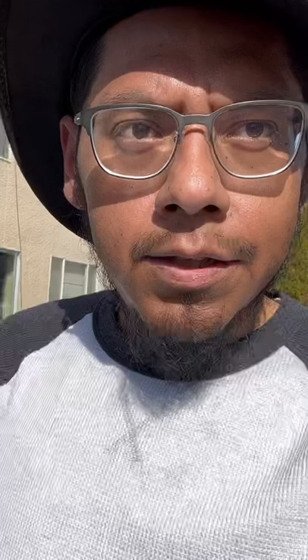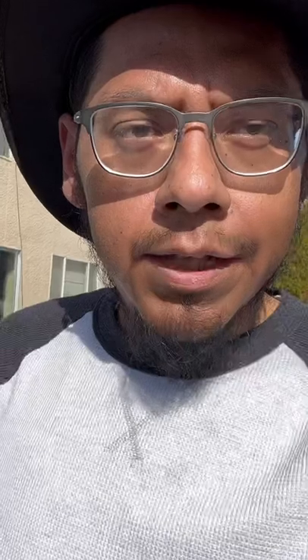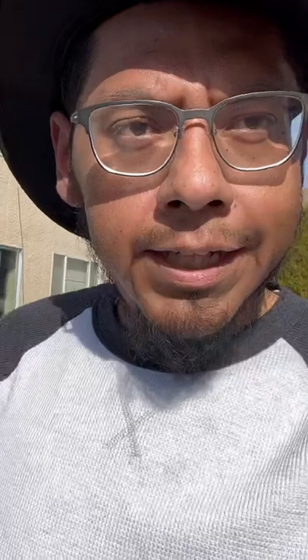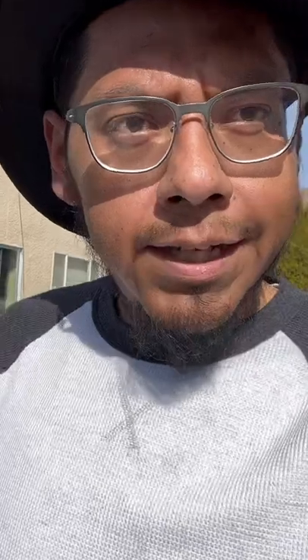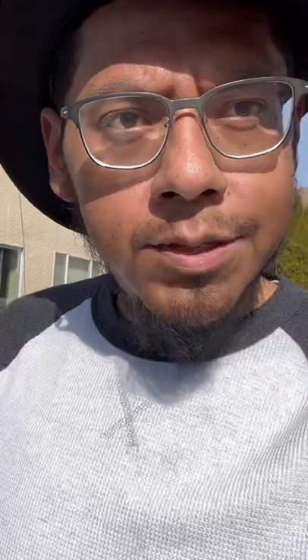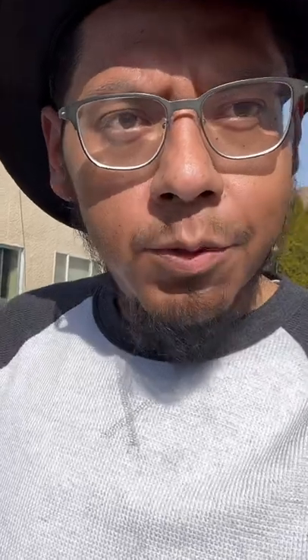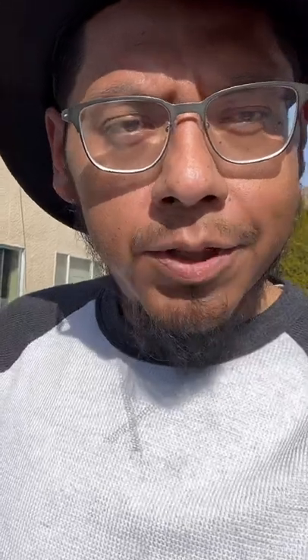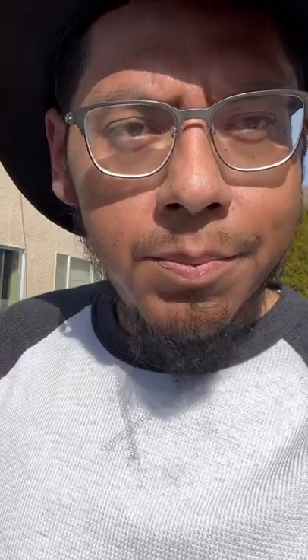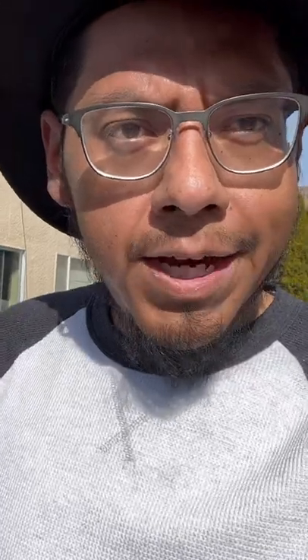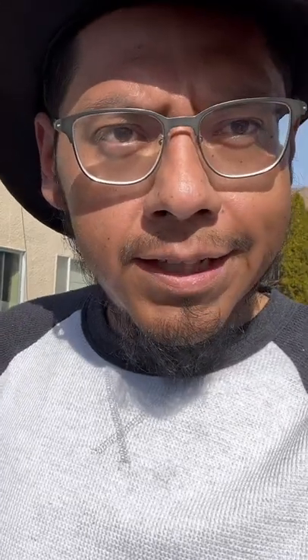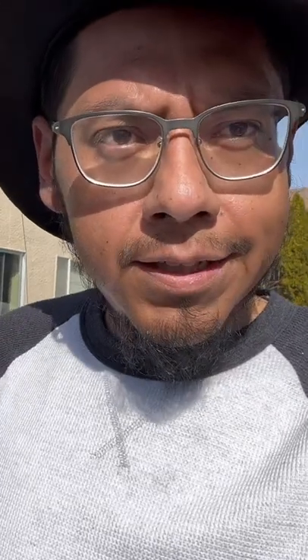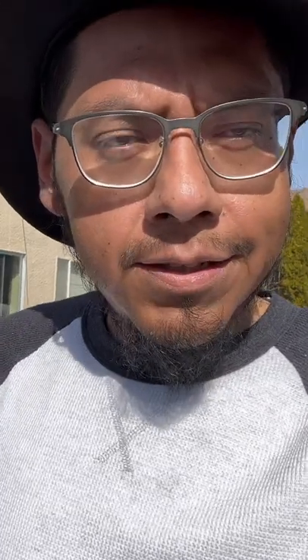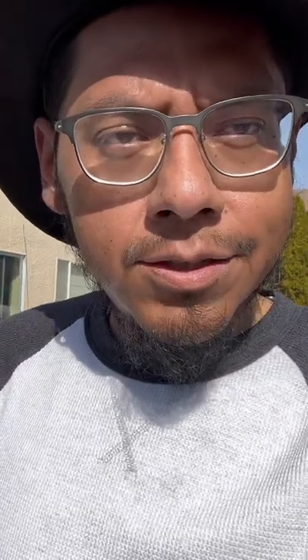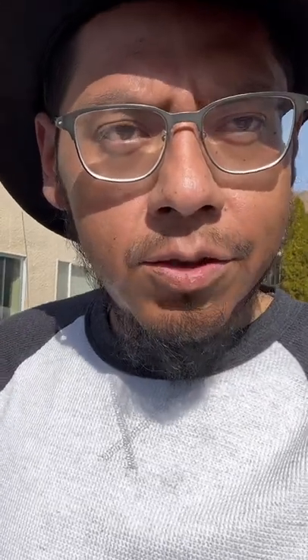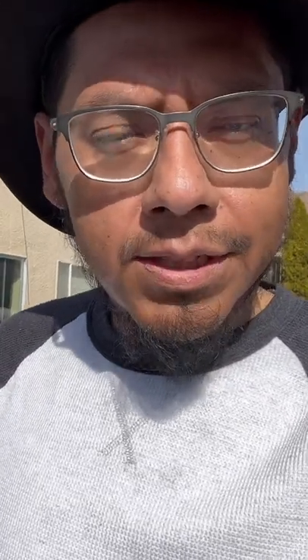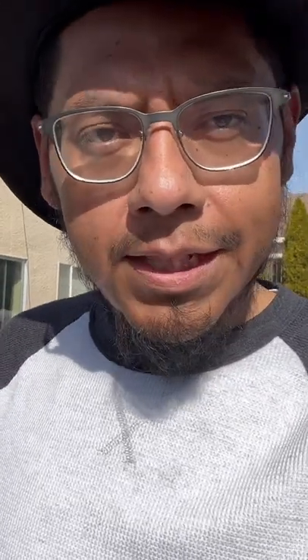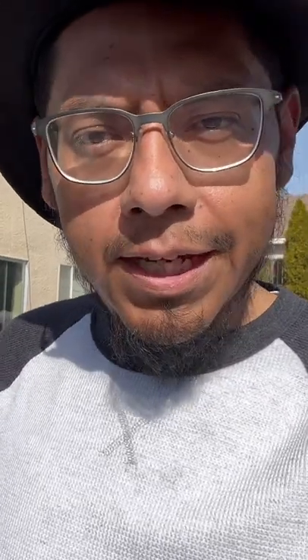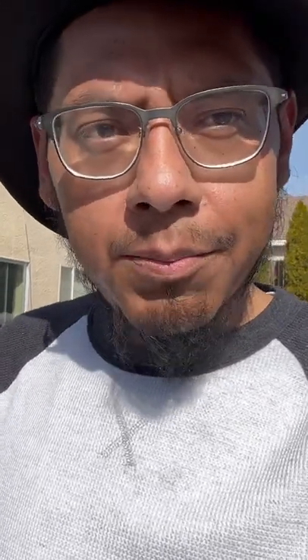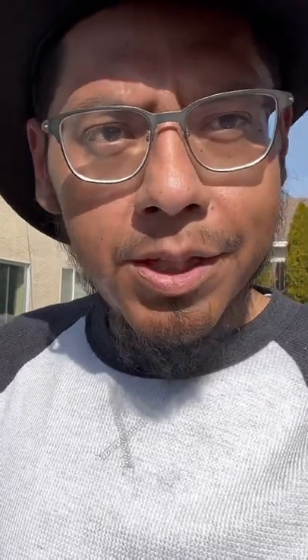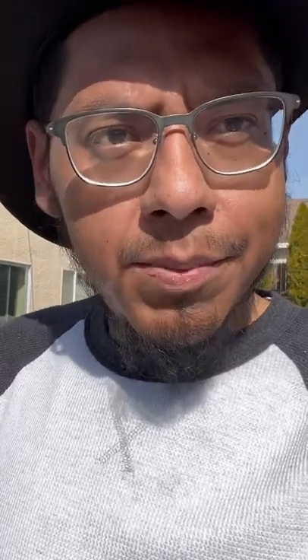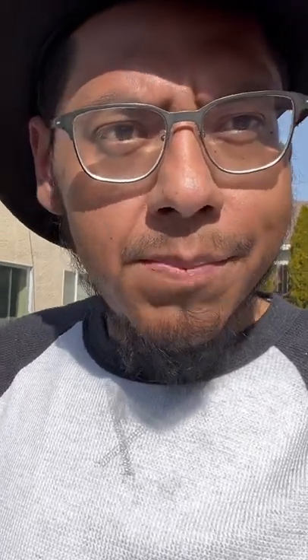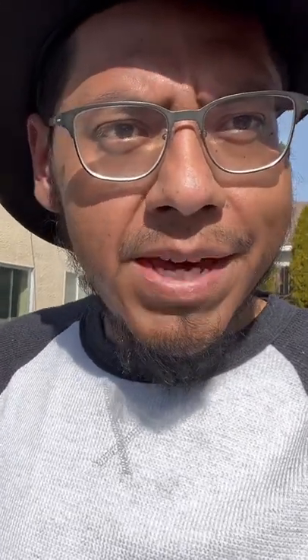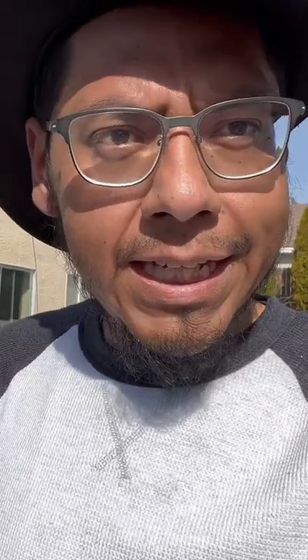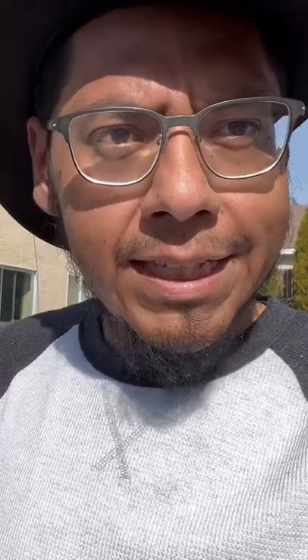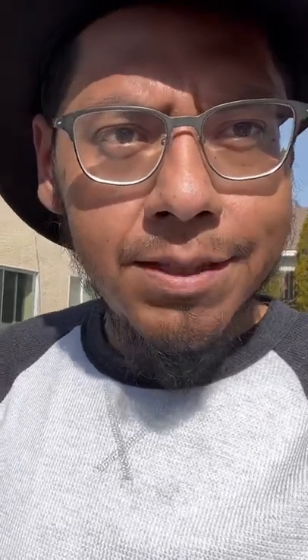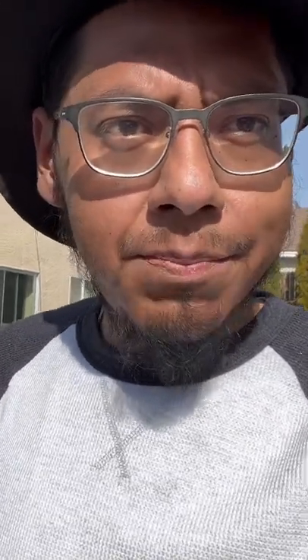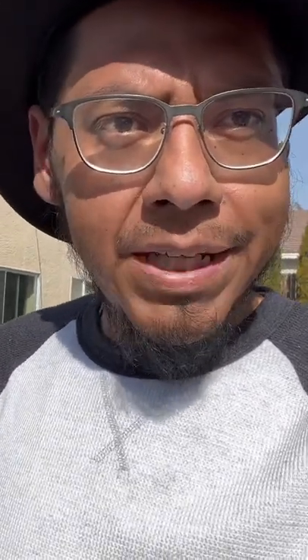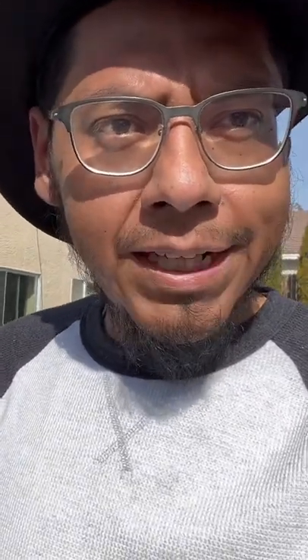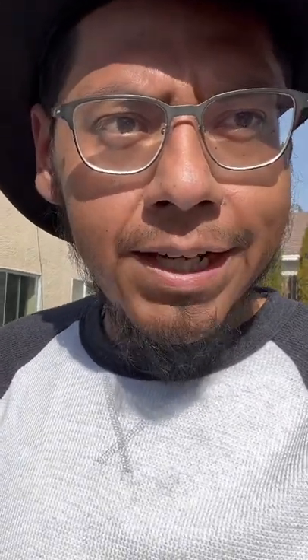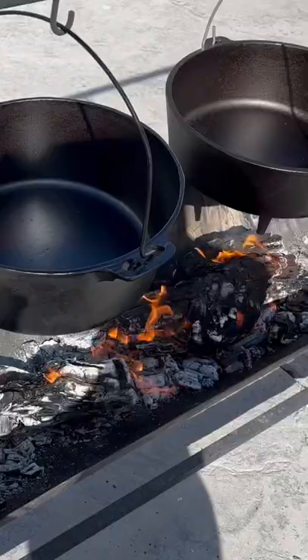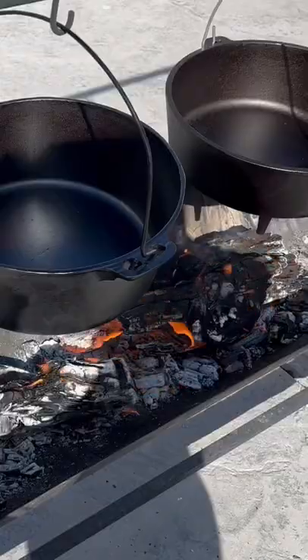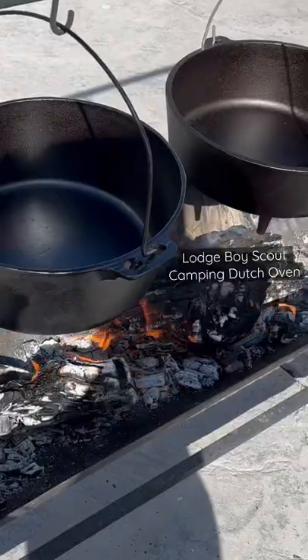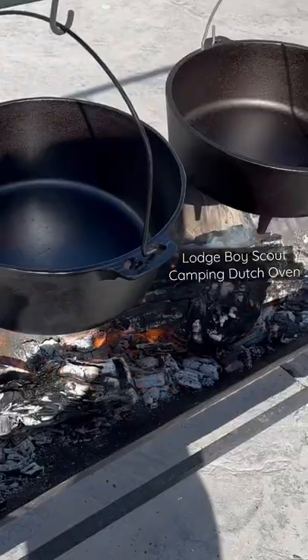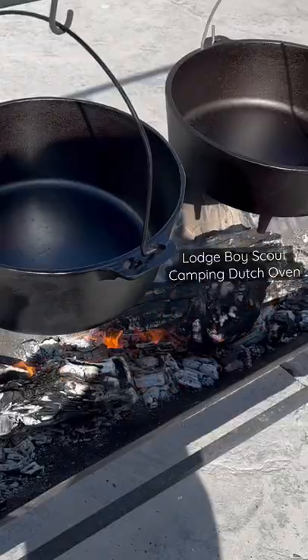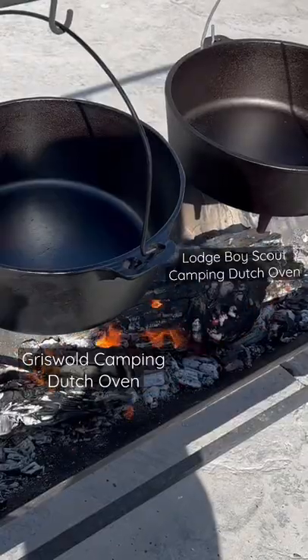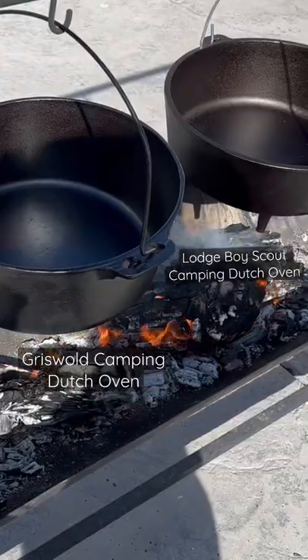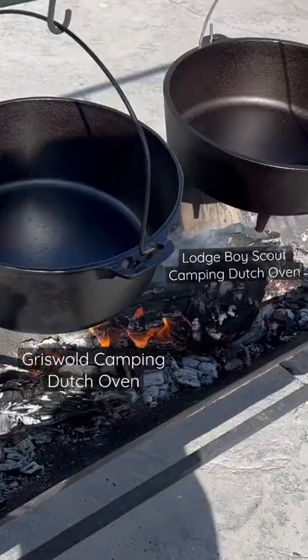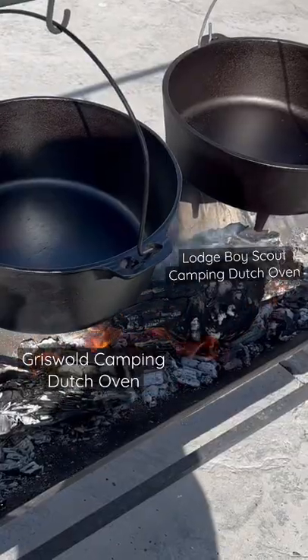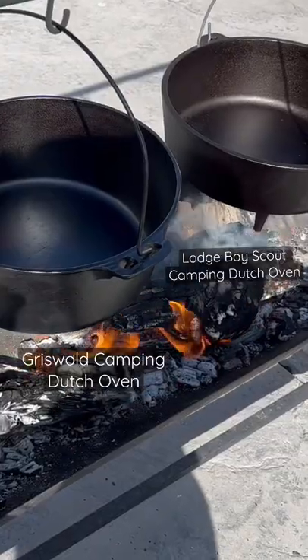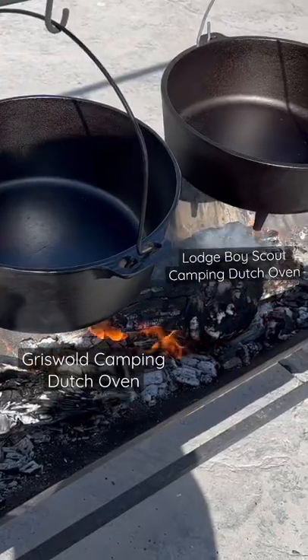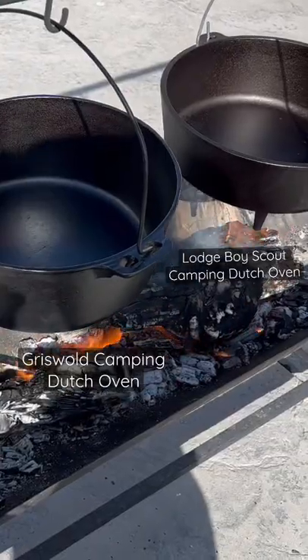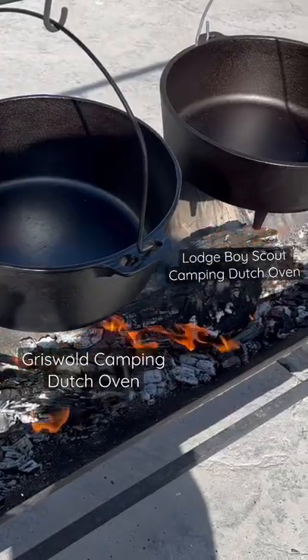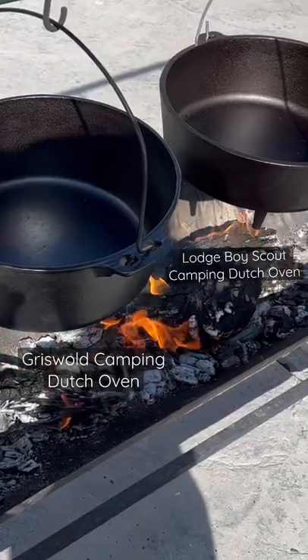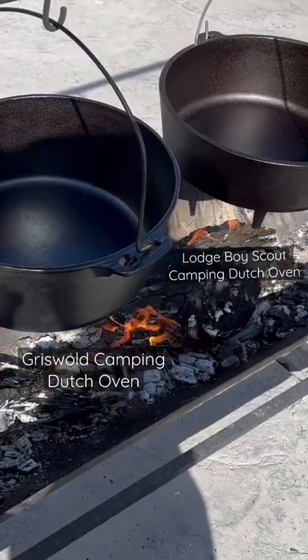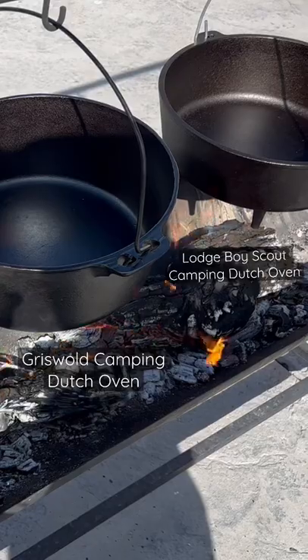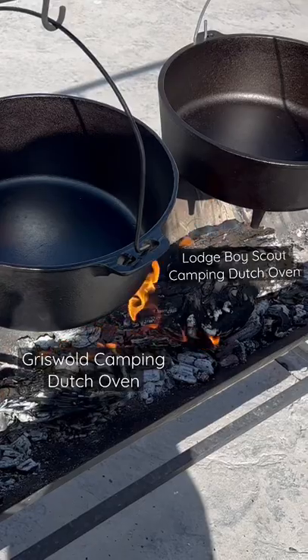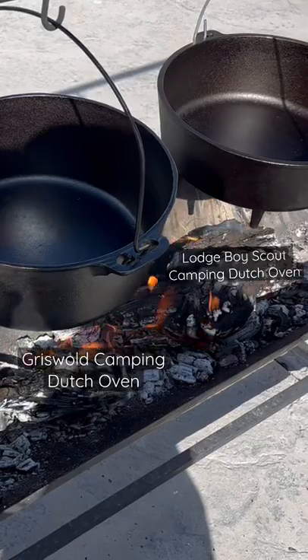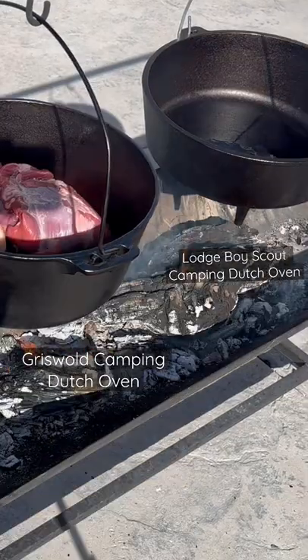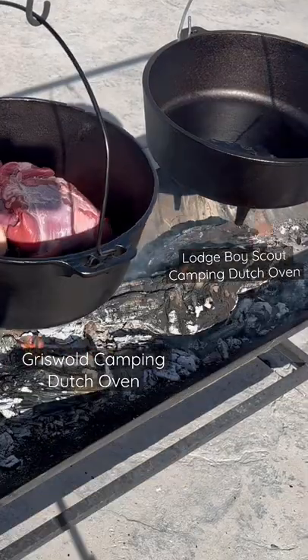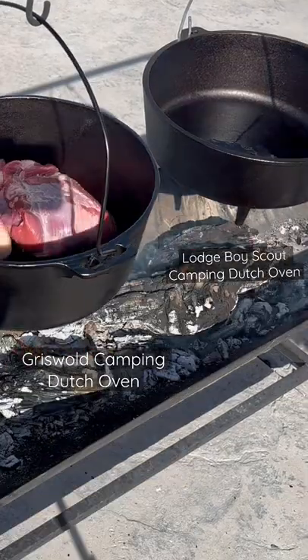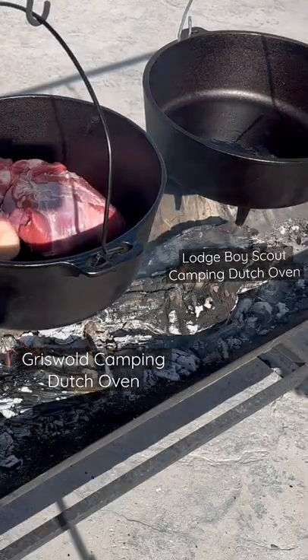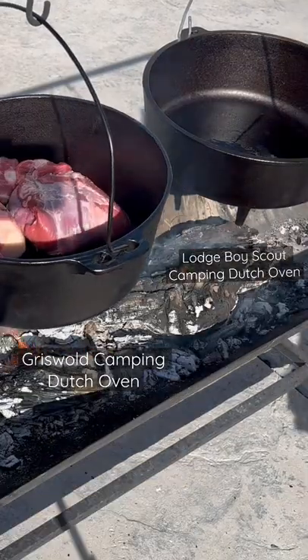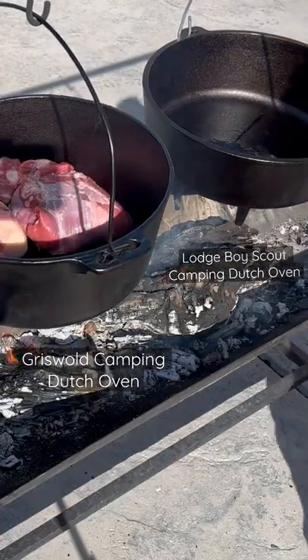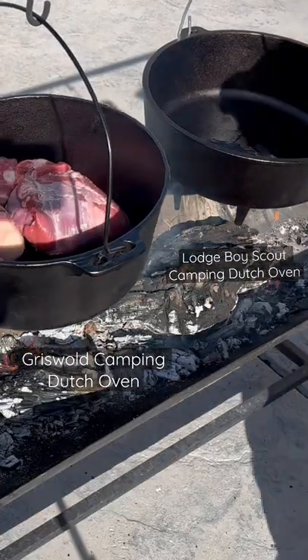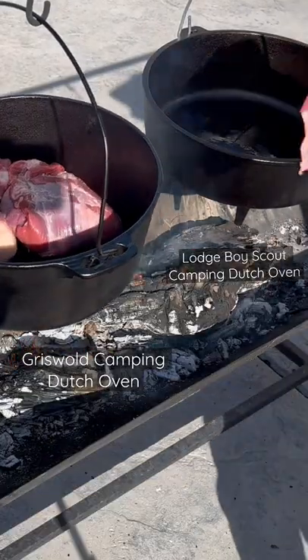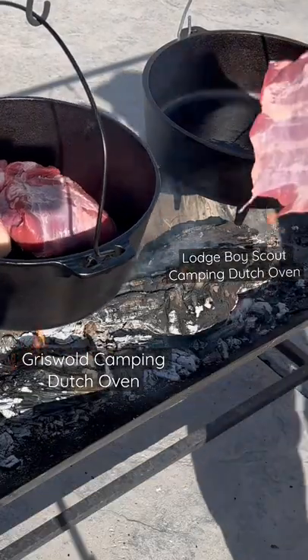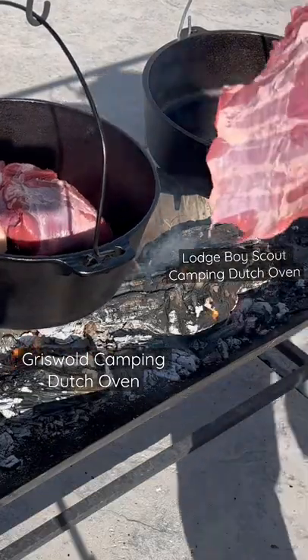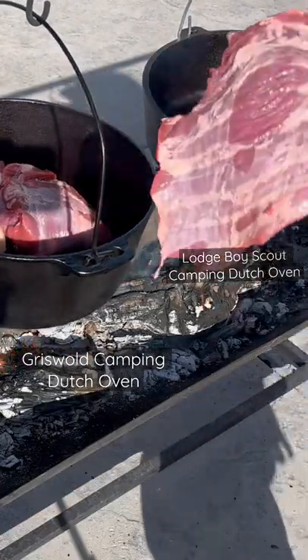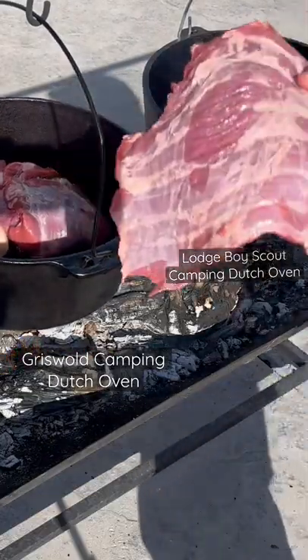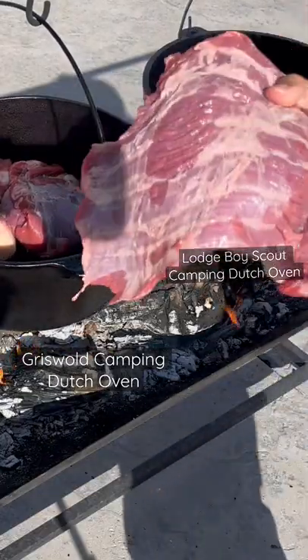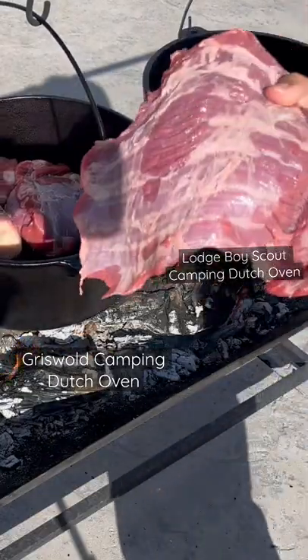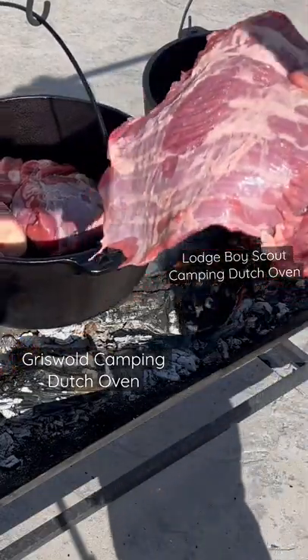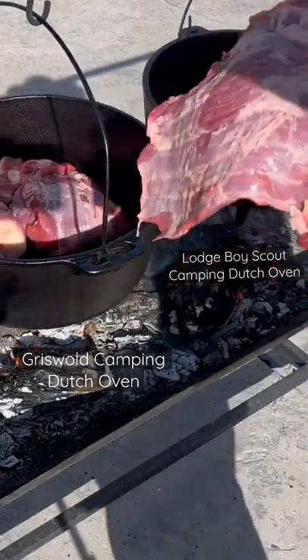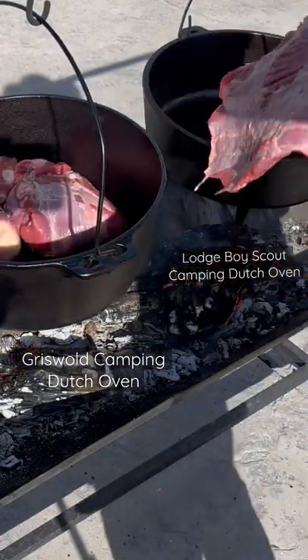Hey guys, welcome back. Today I'm going to be making some birria. Here we got some chuck roast.